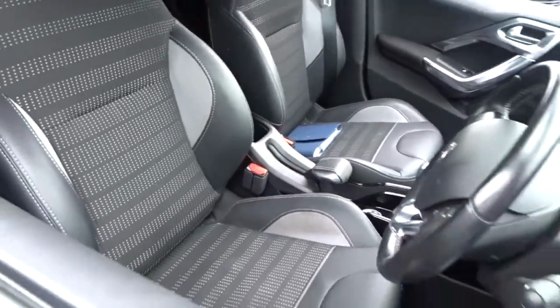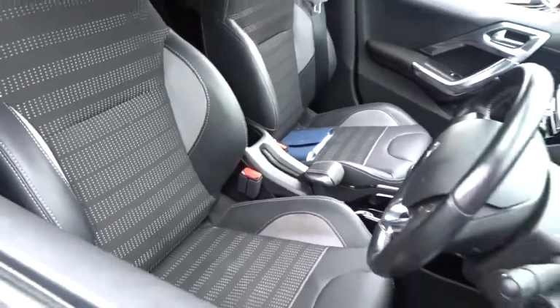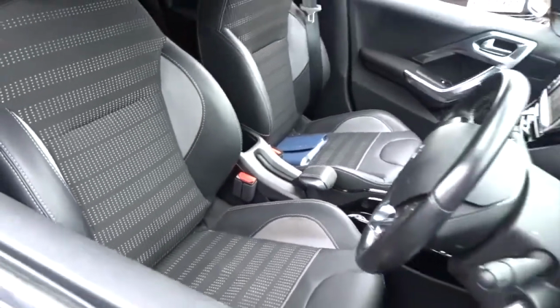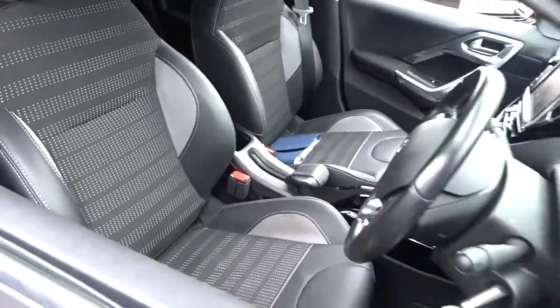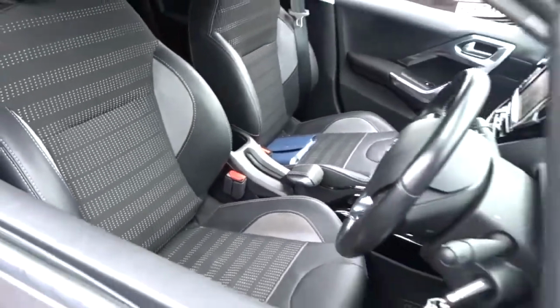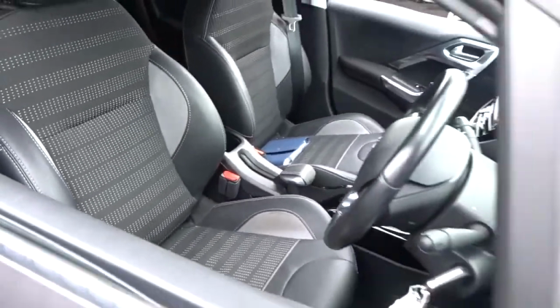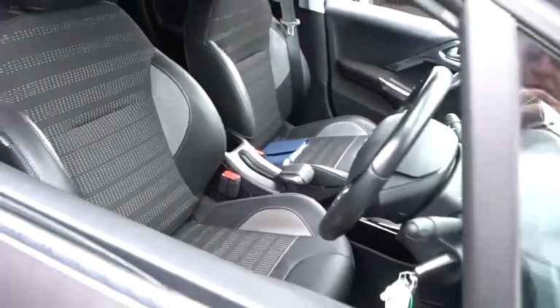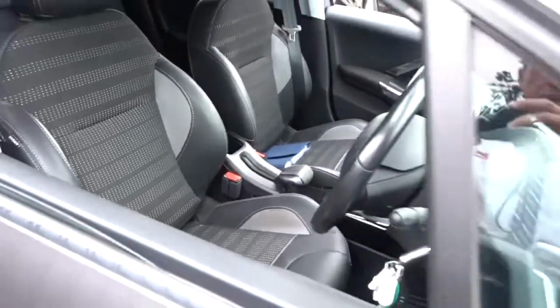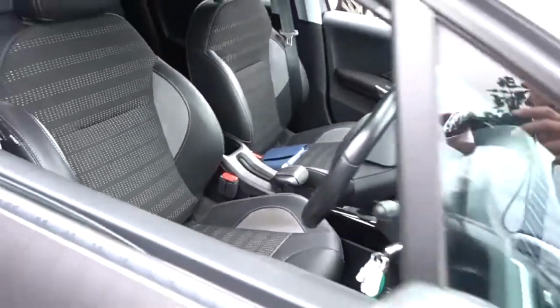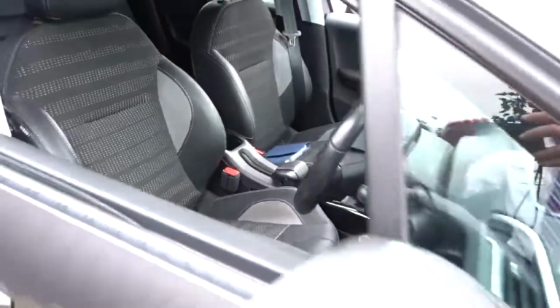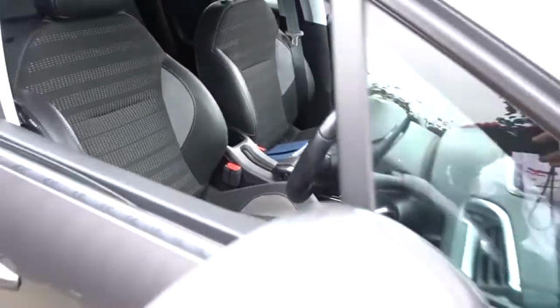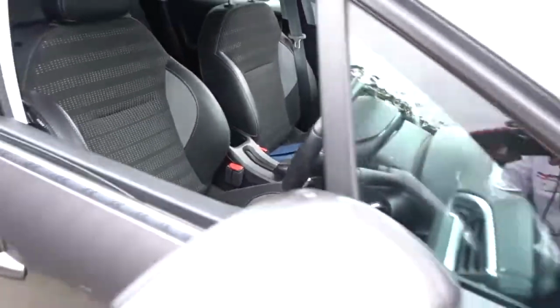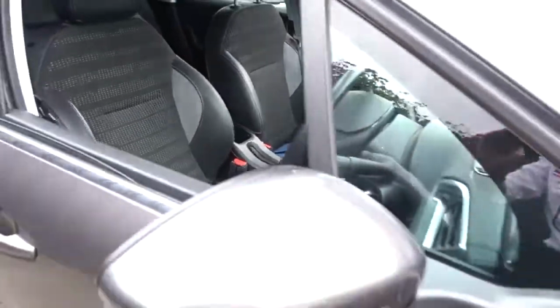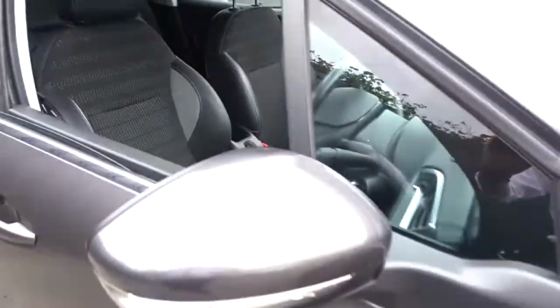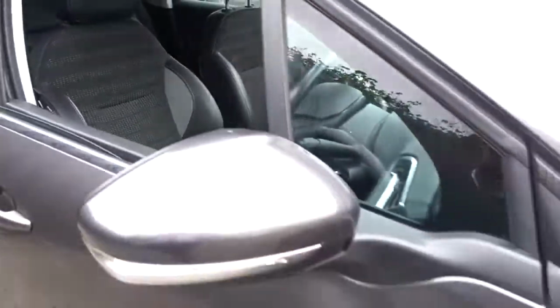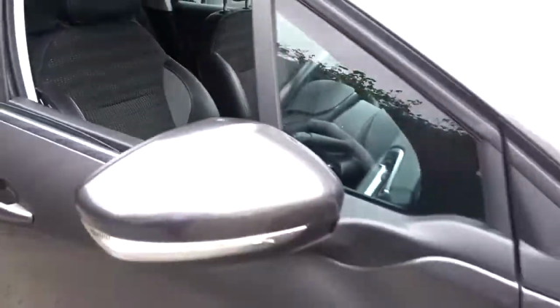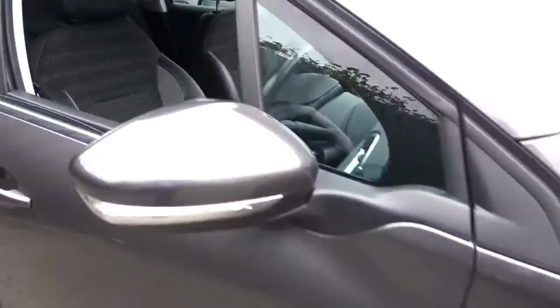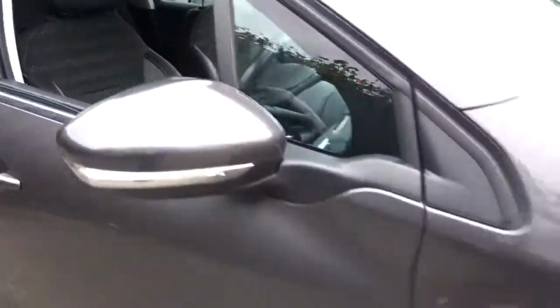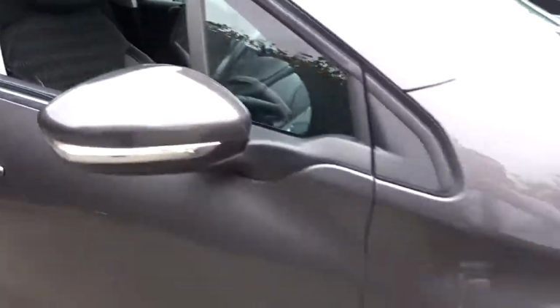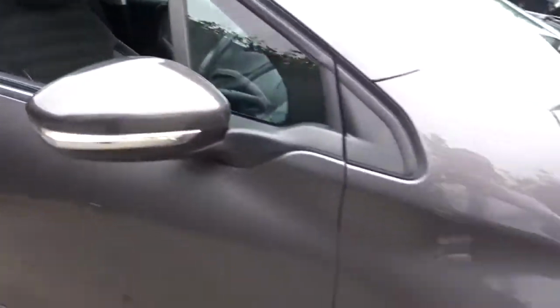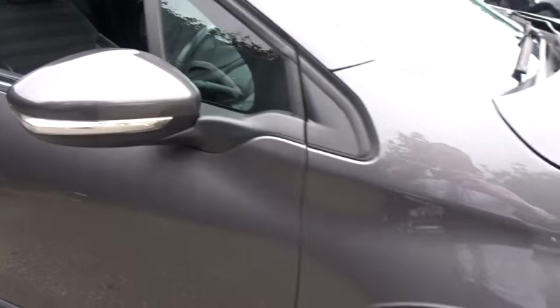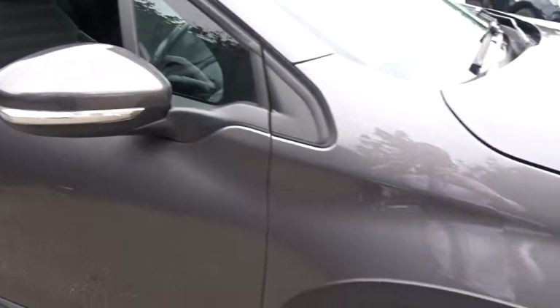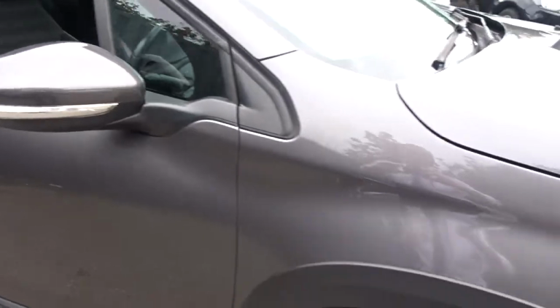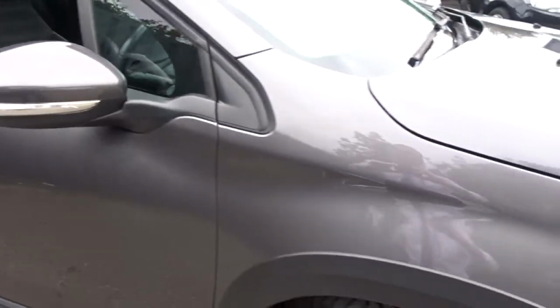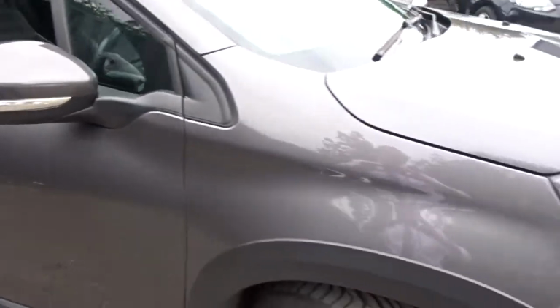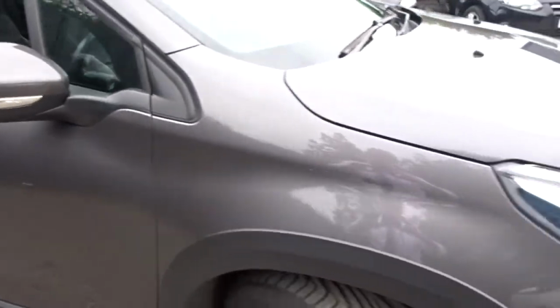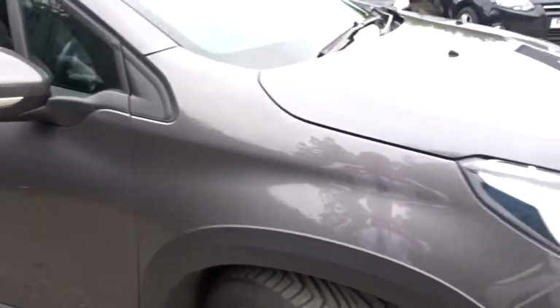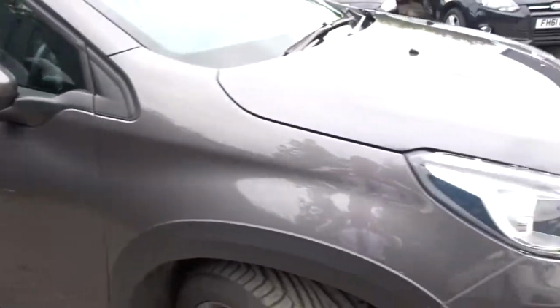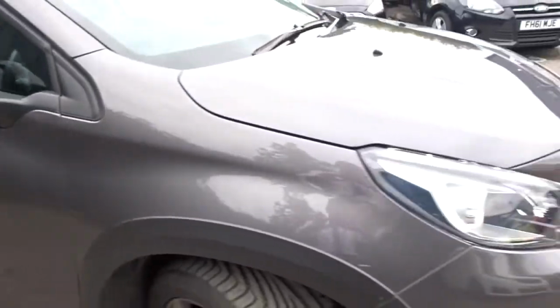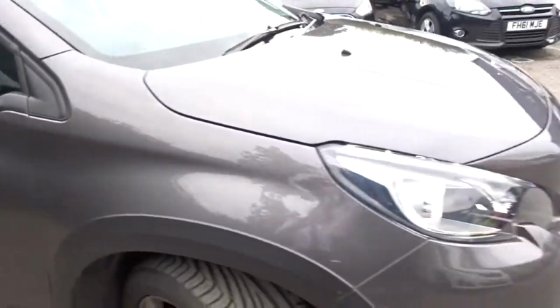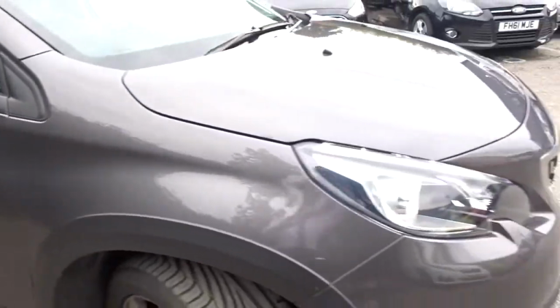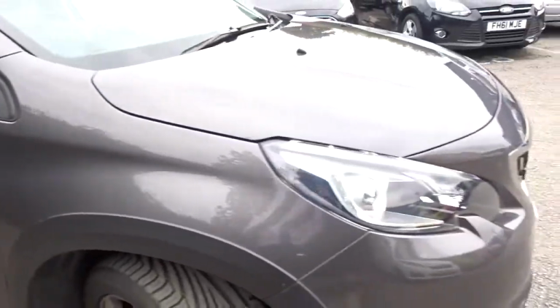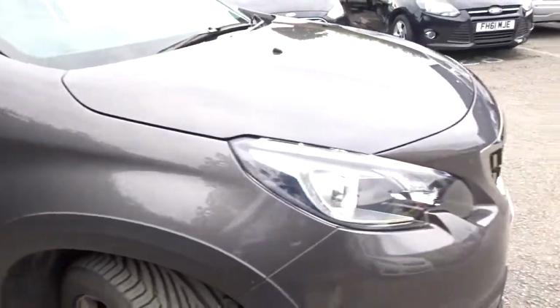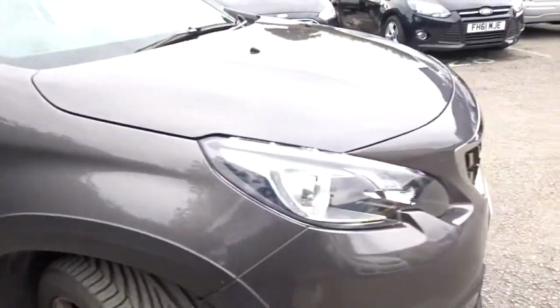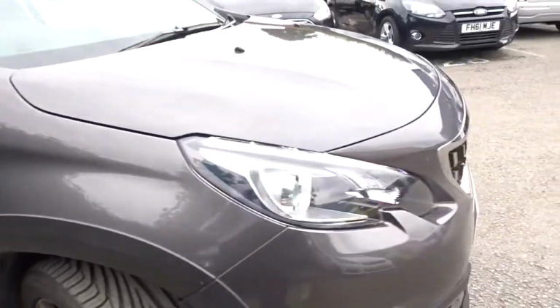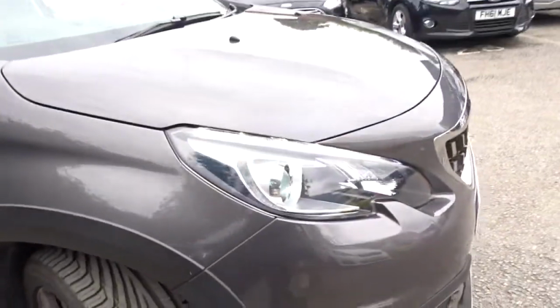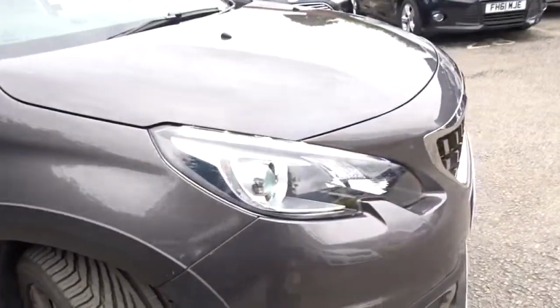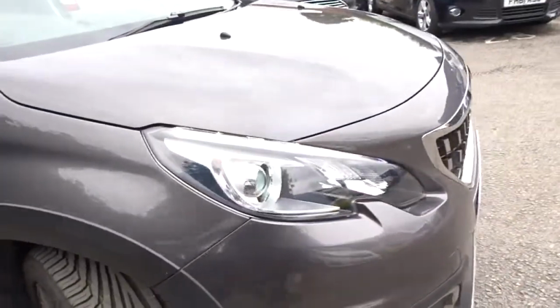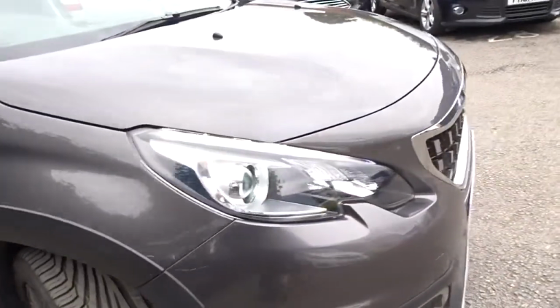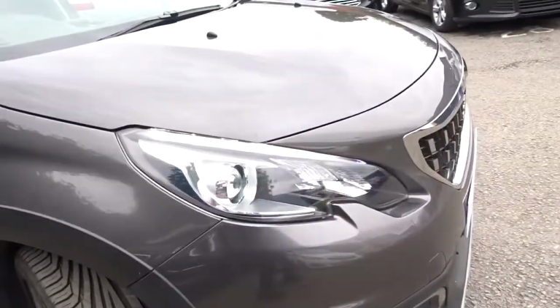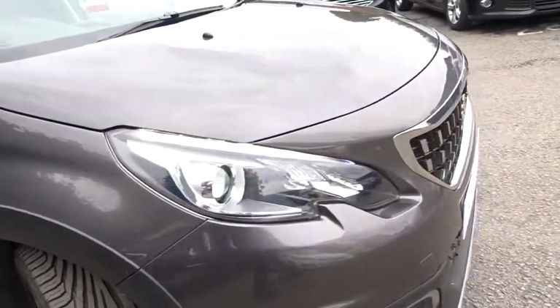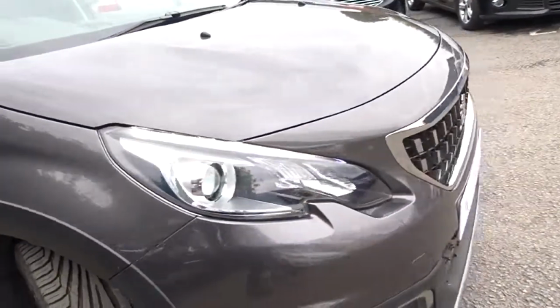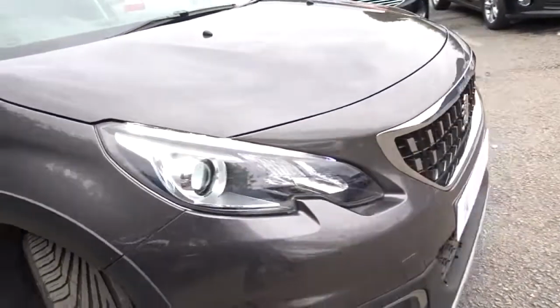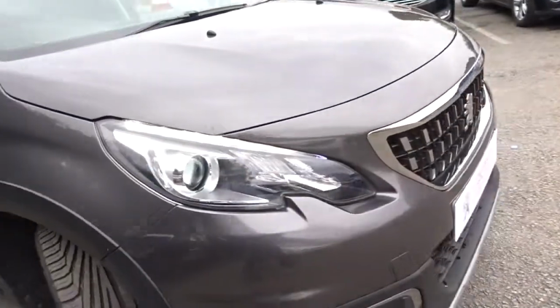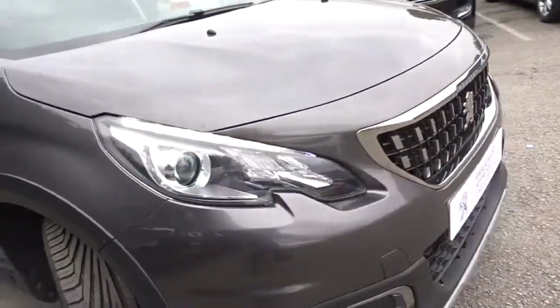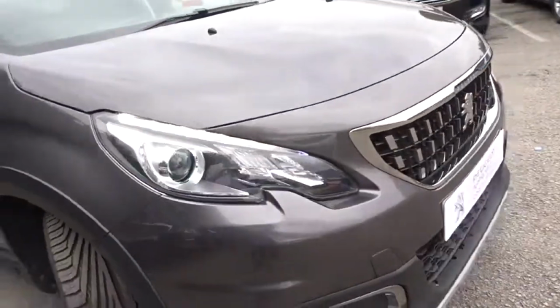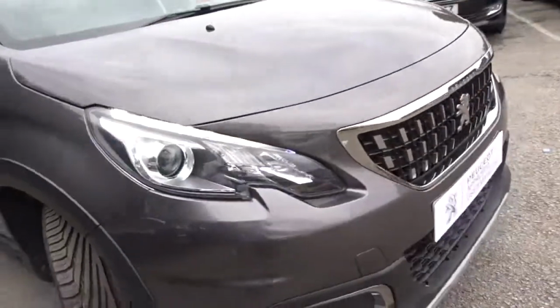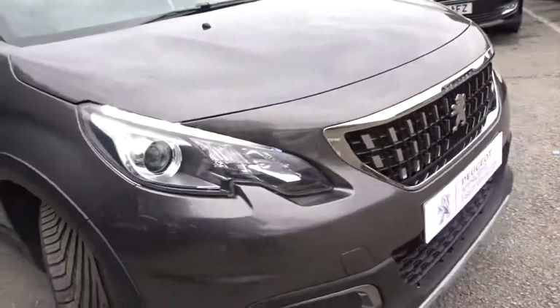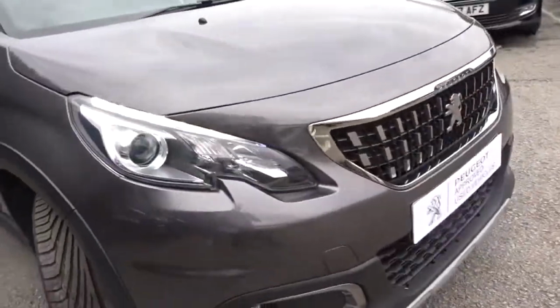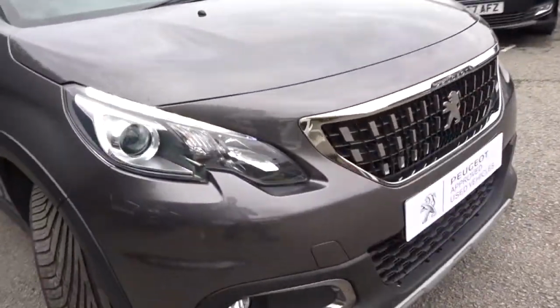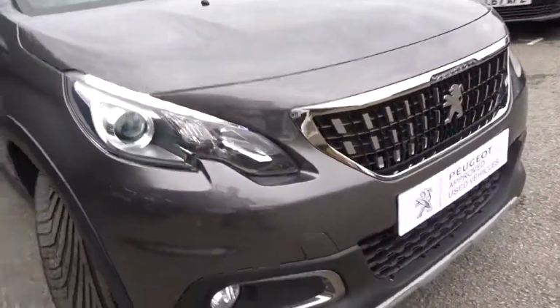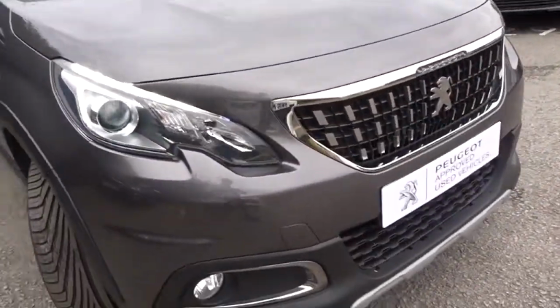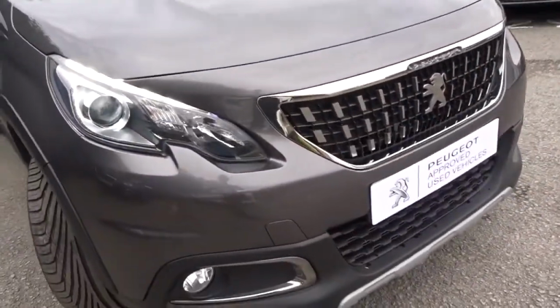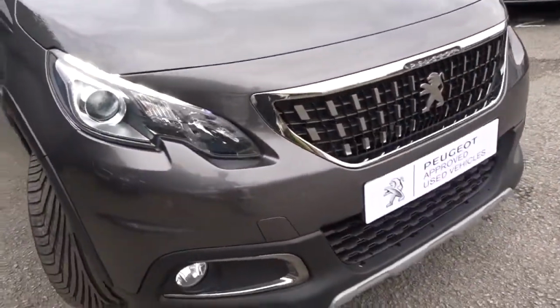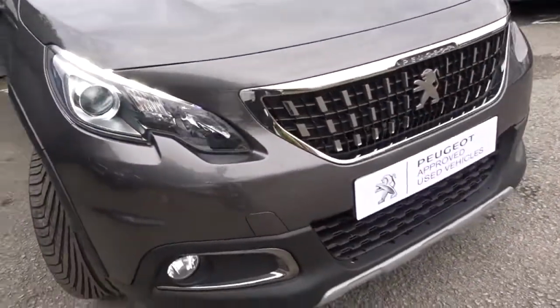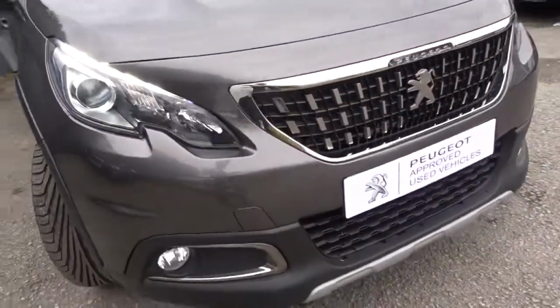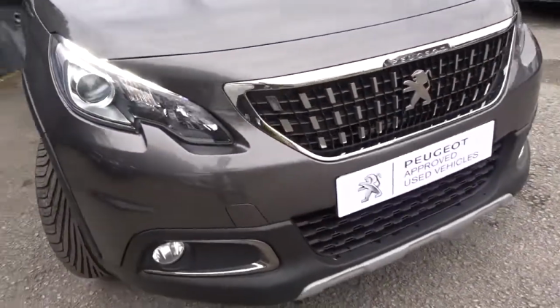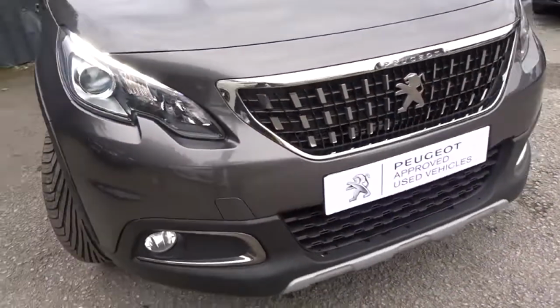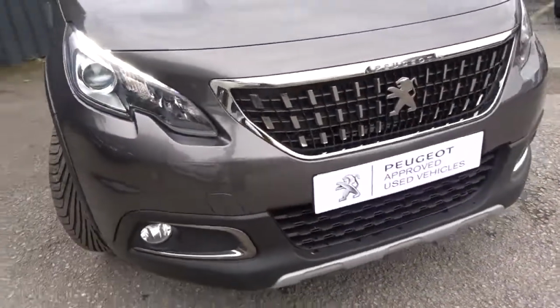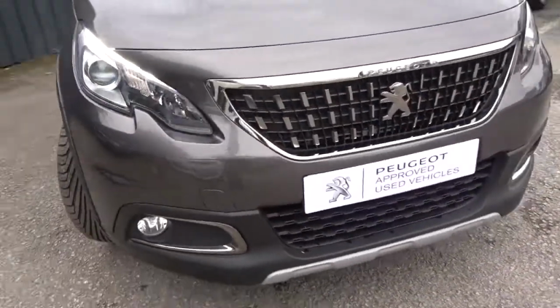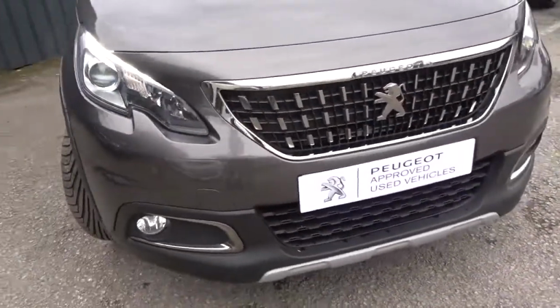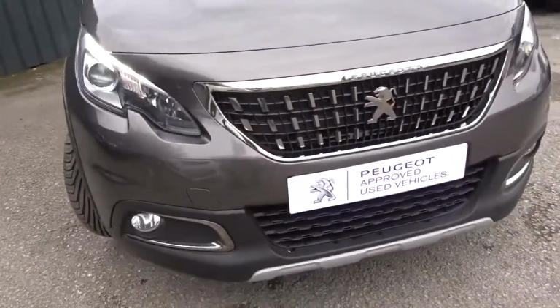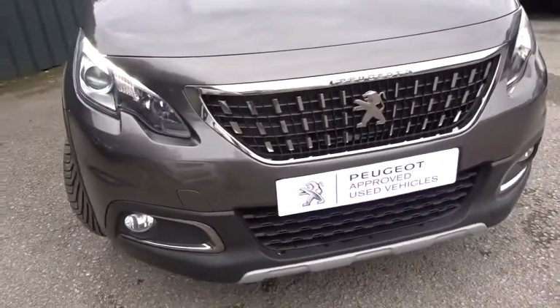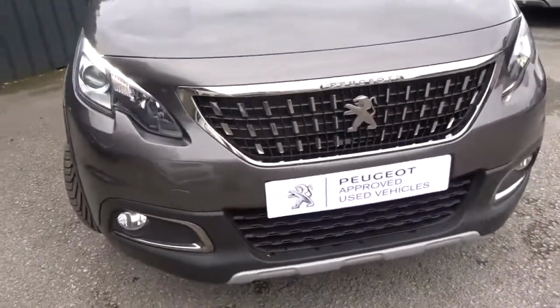As we move back outside the car and around to the front, there are LED daytime running lamps and also front fog lamps.